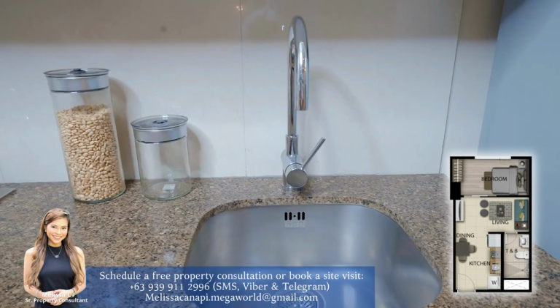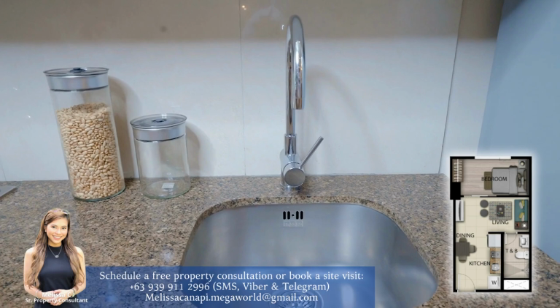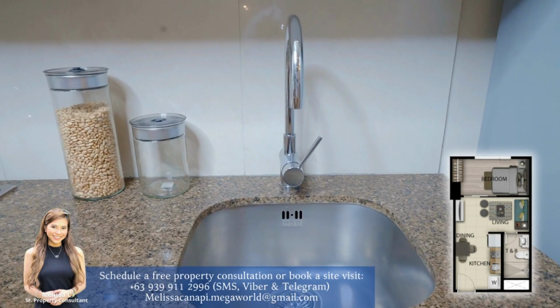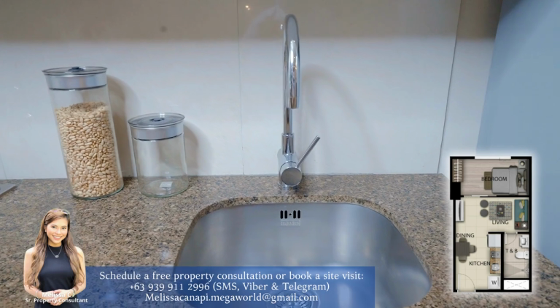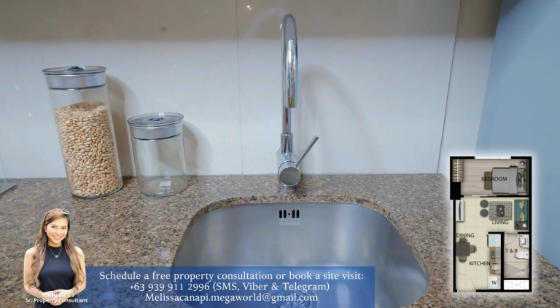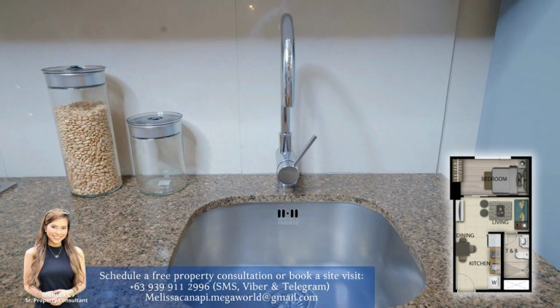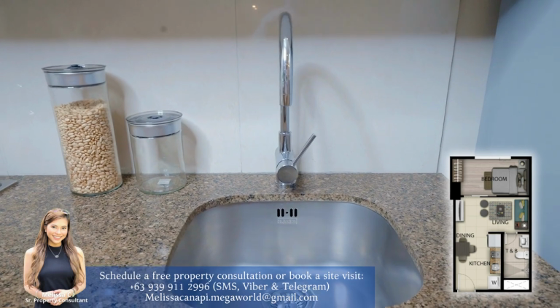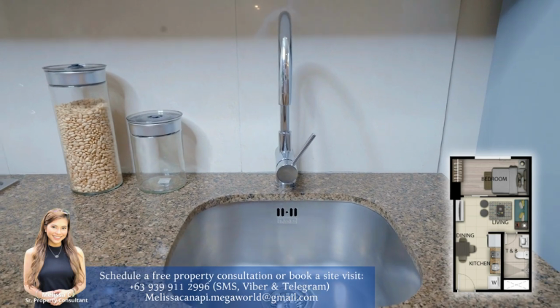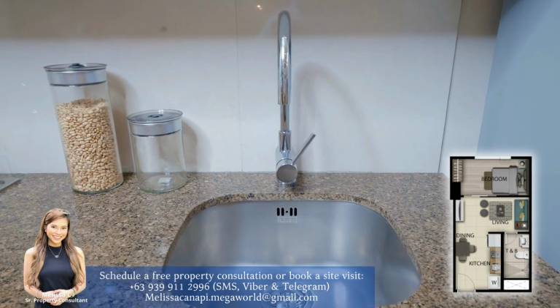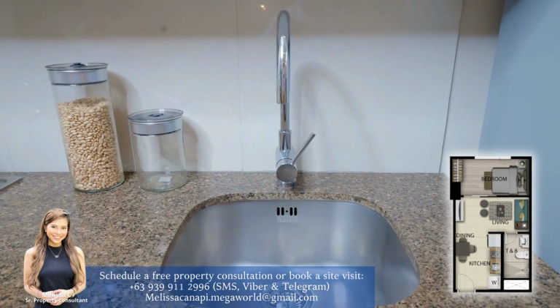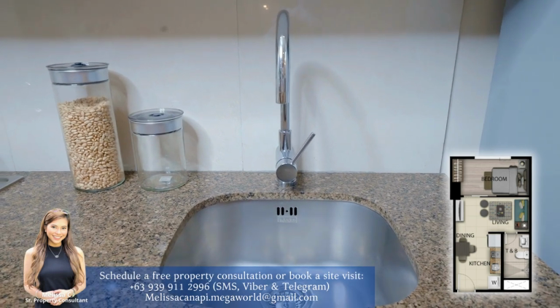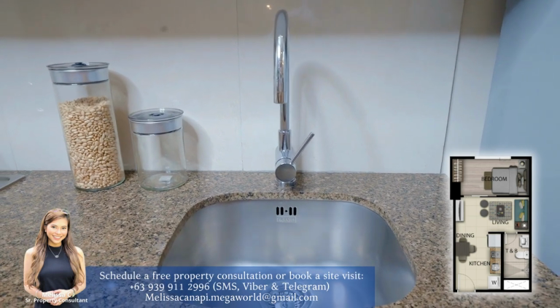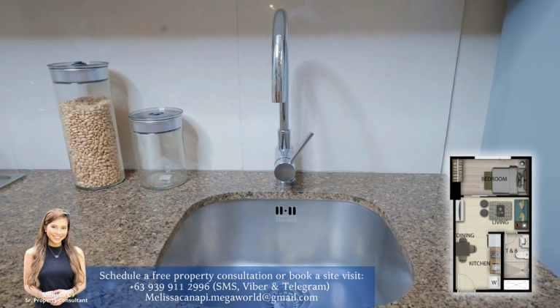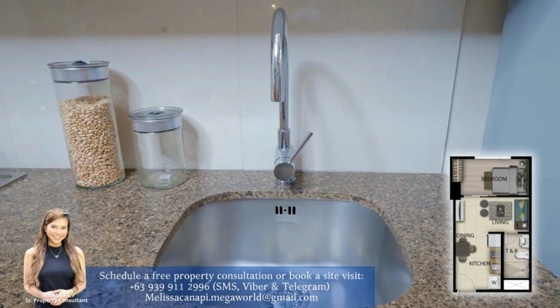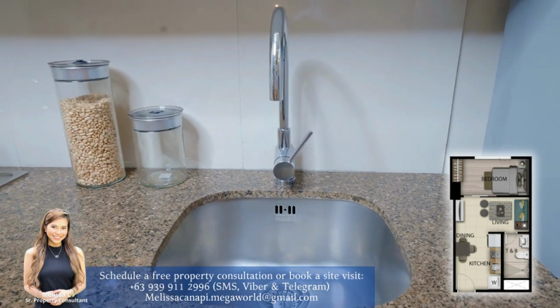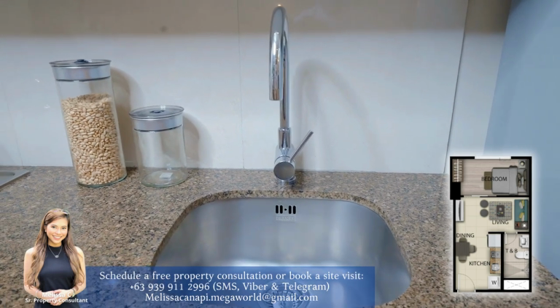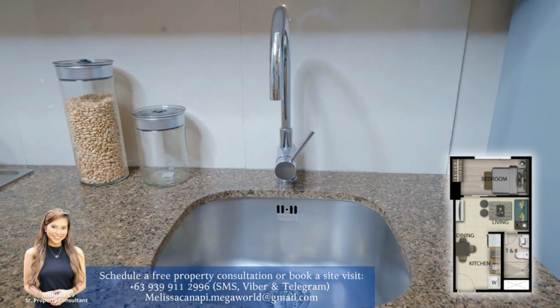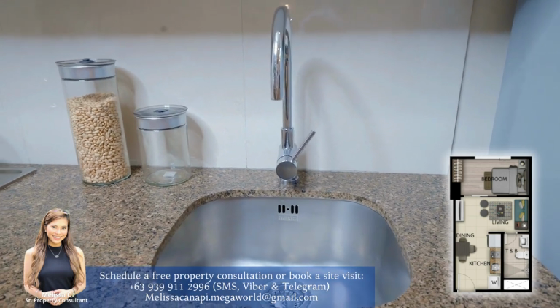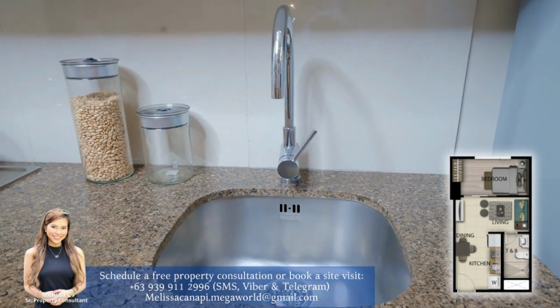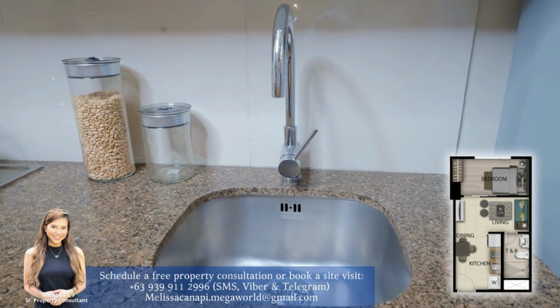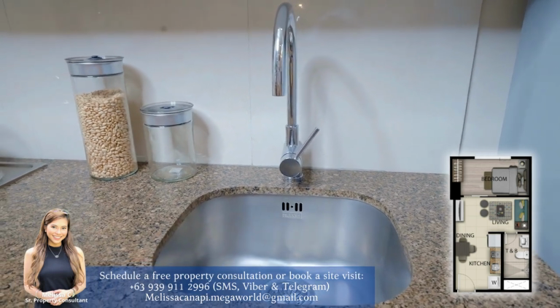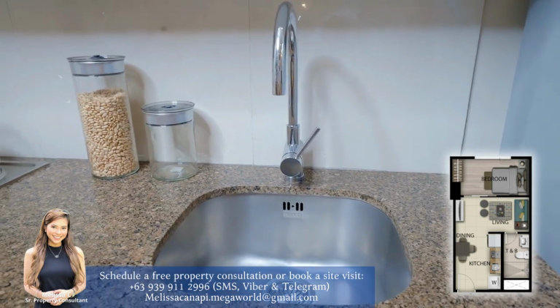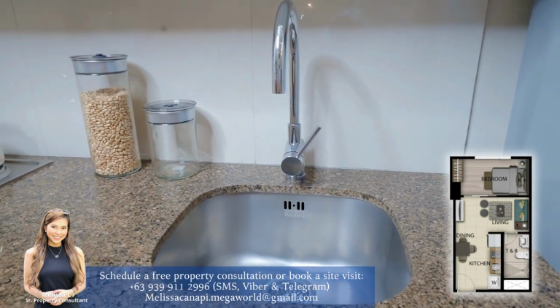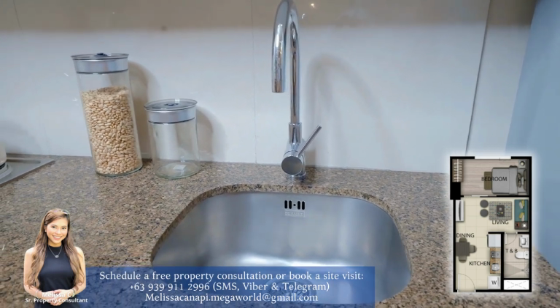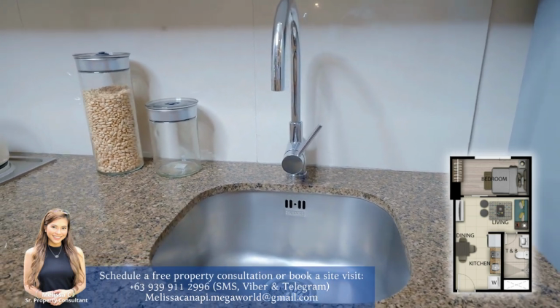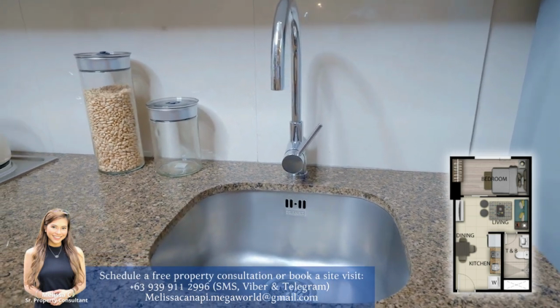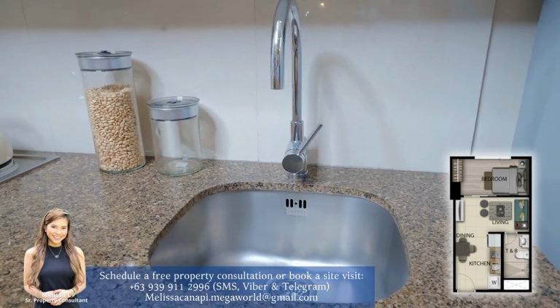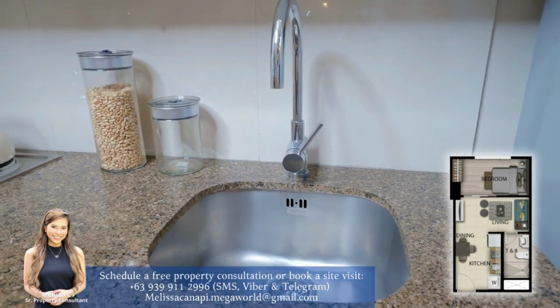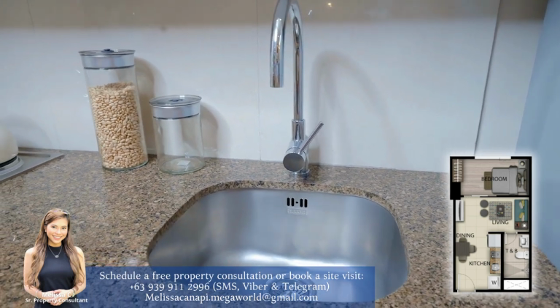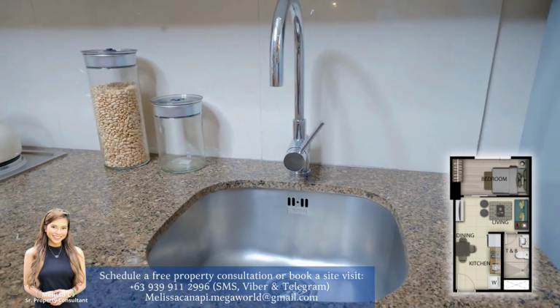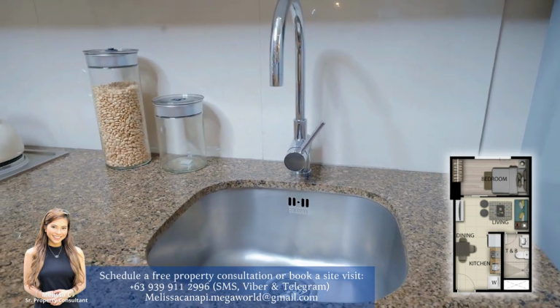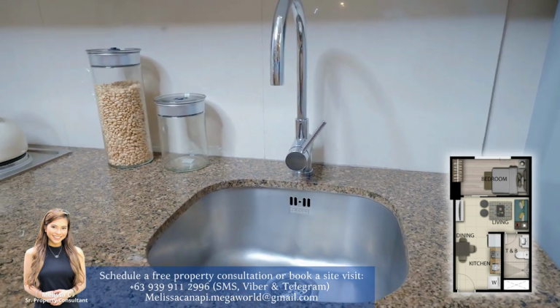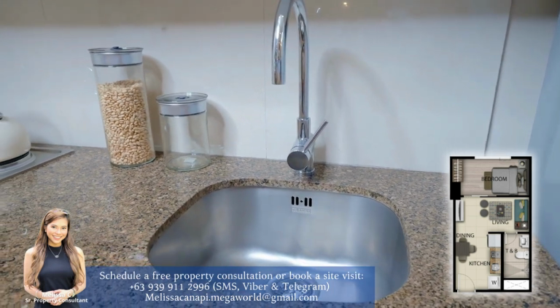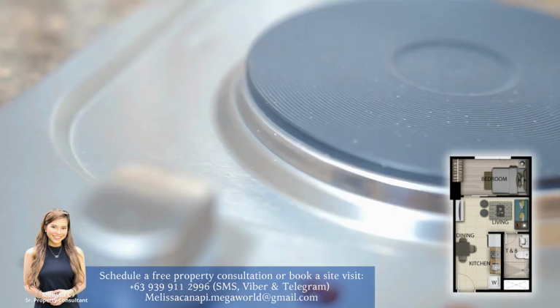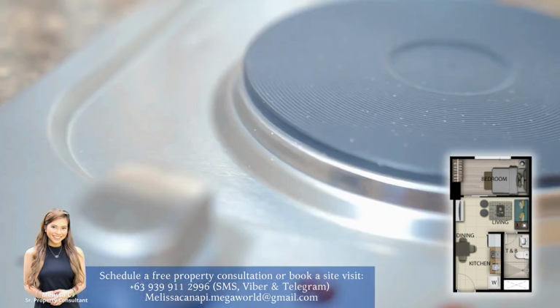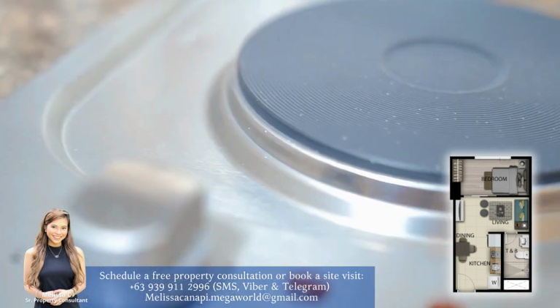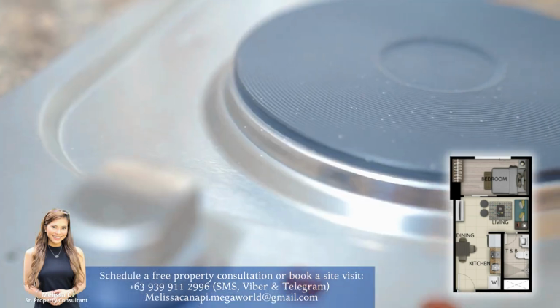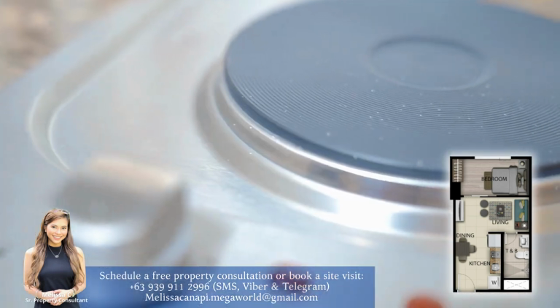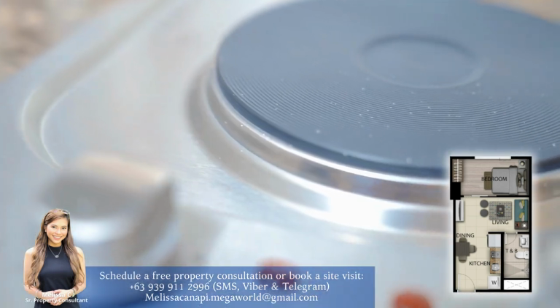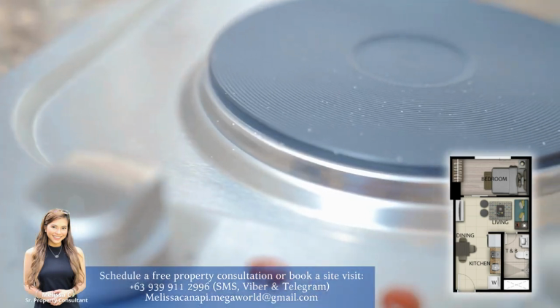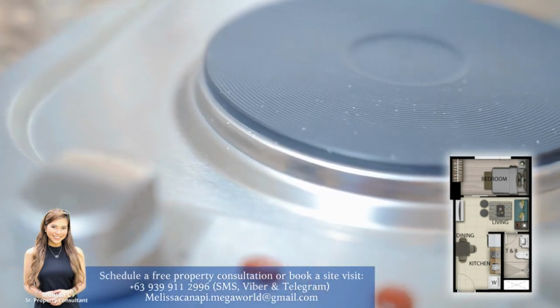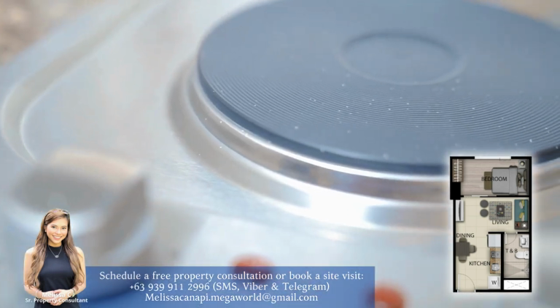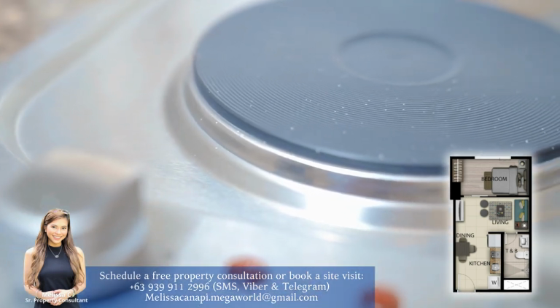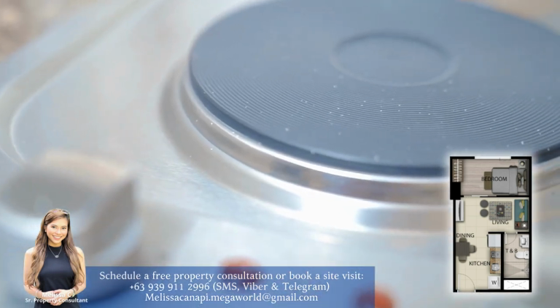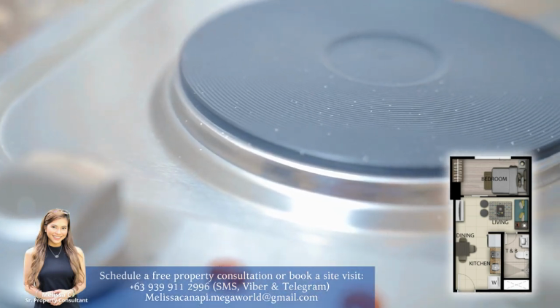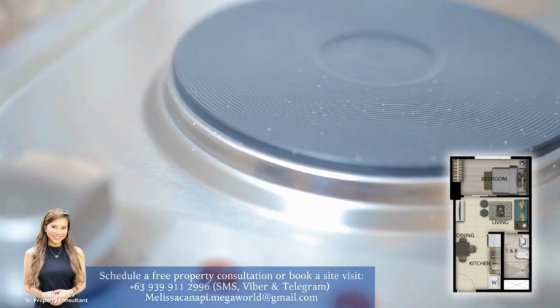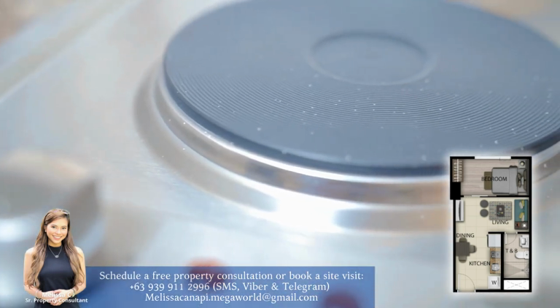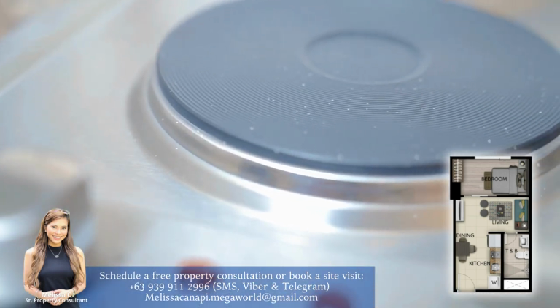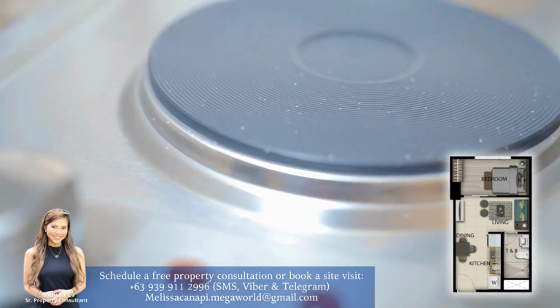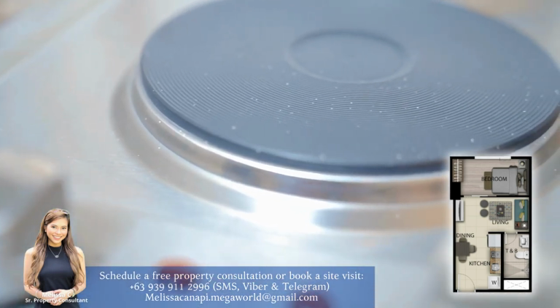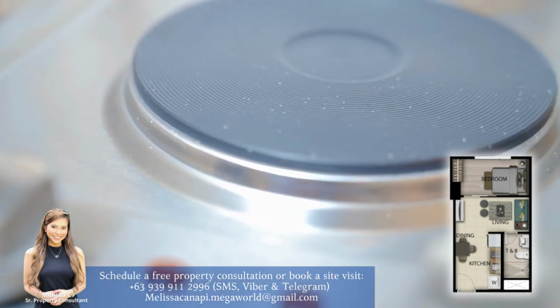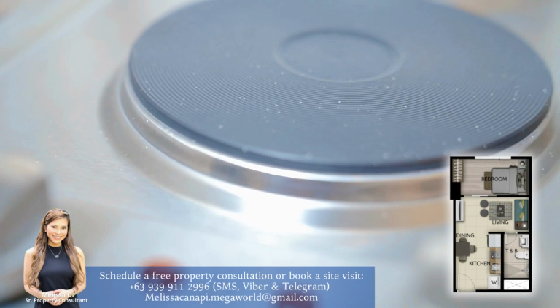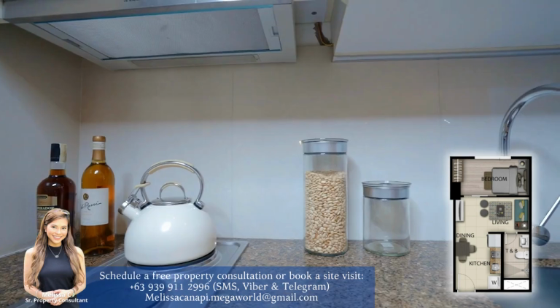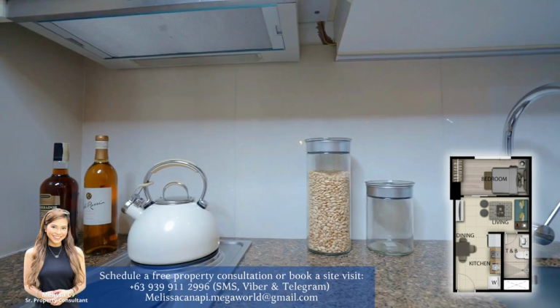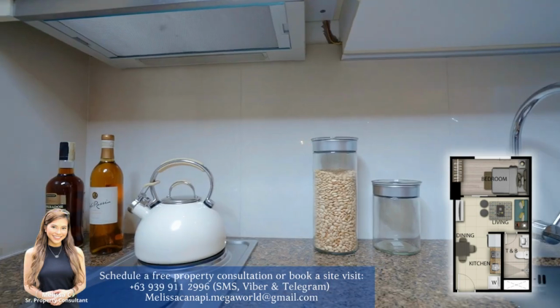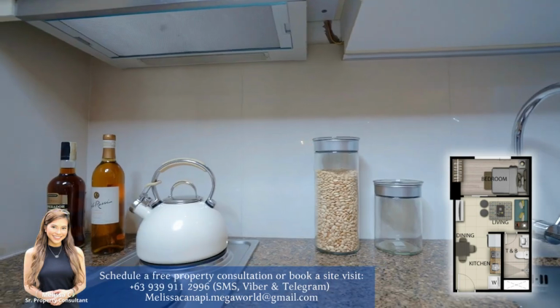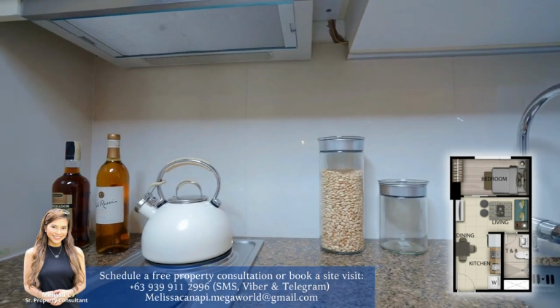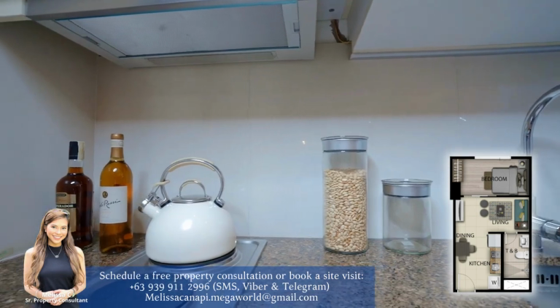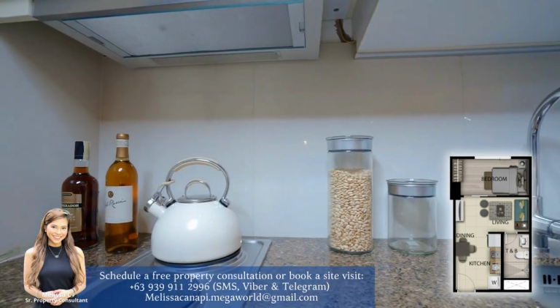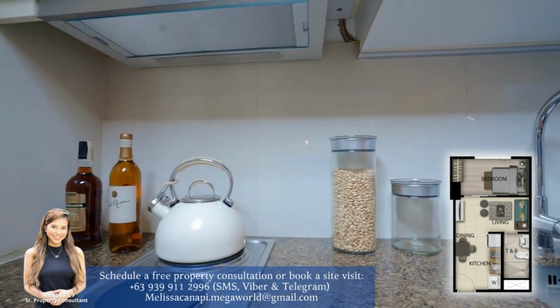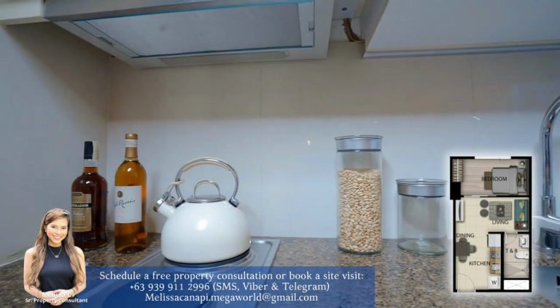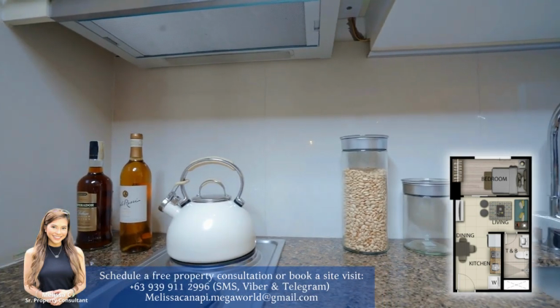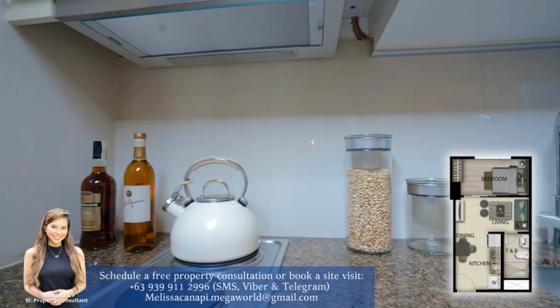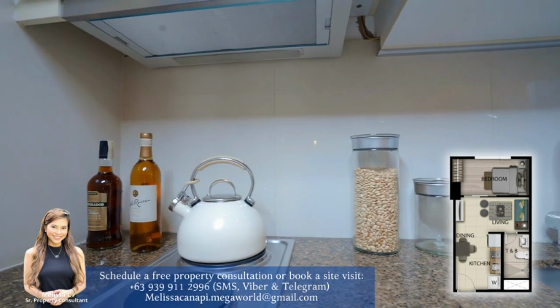The kitchen also comes with a granite countertop and high-quality branded sink, cooktops, and range hood.